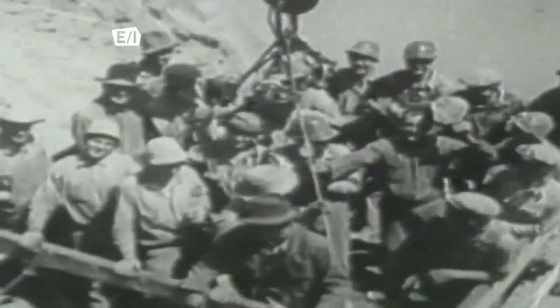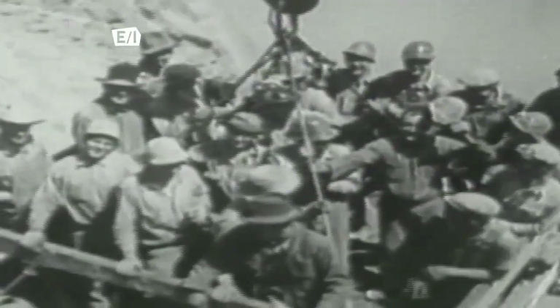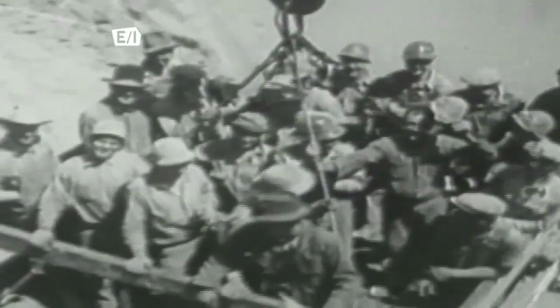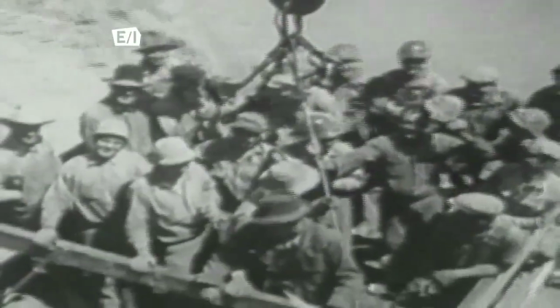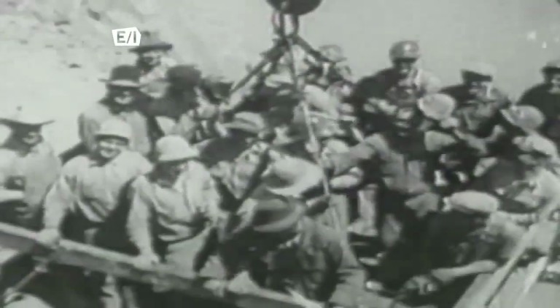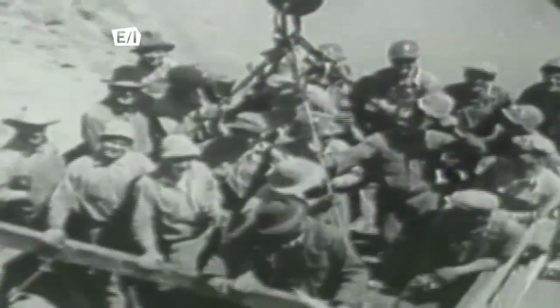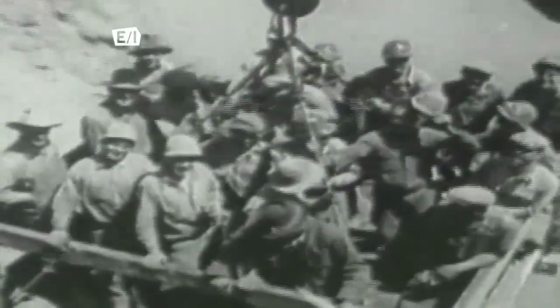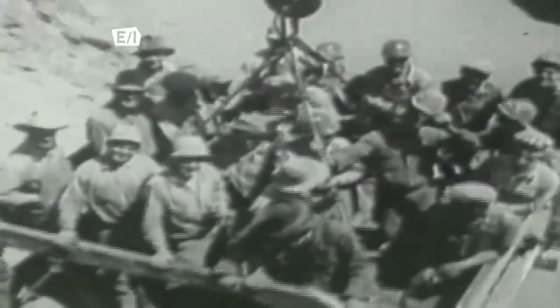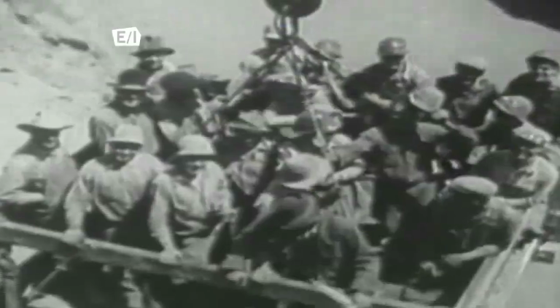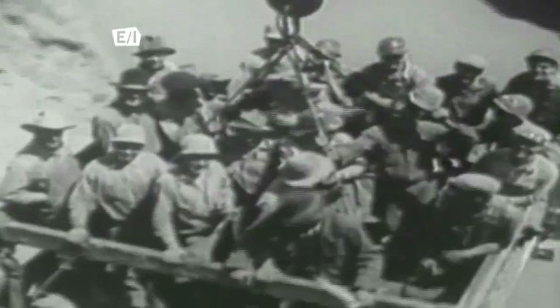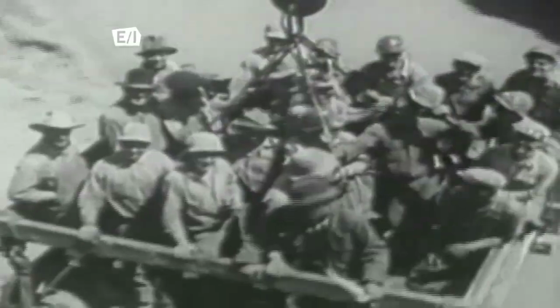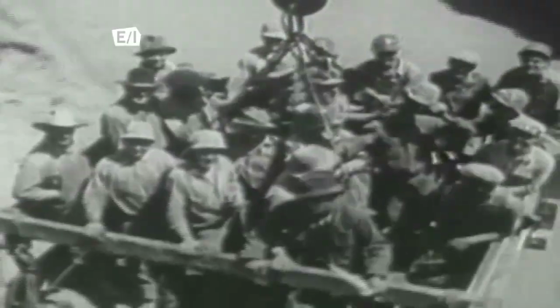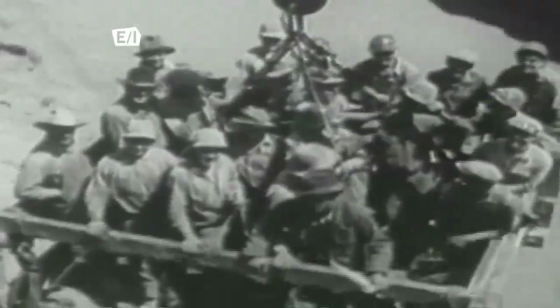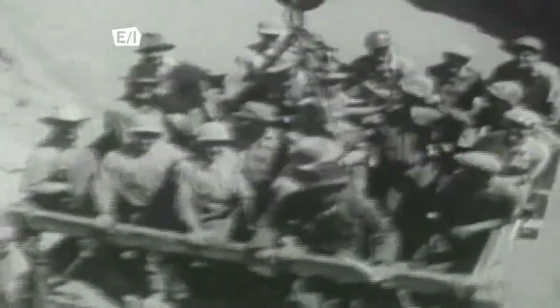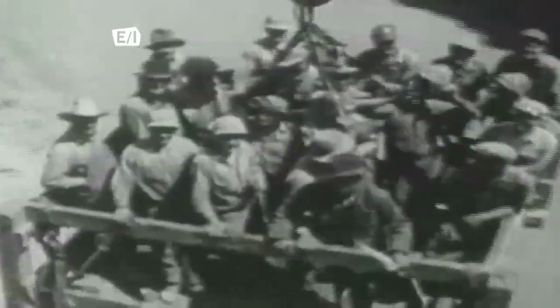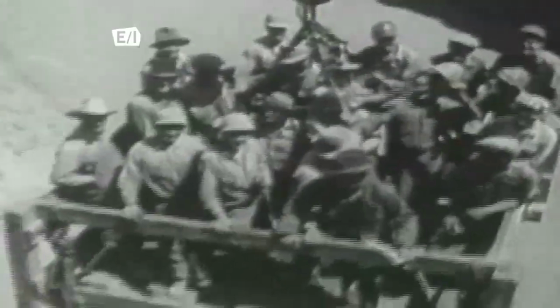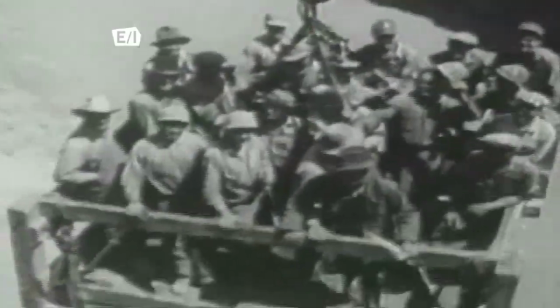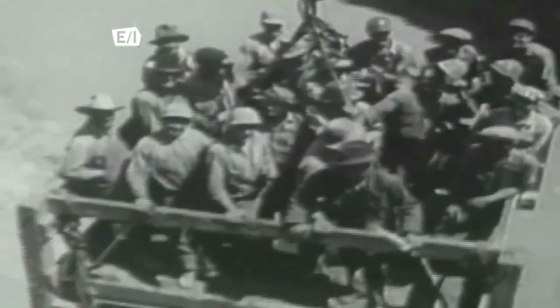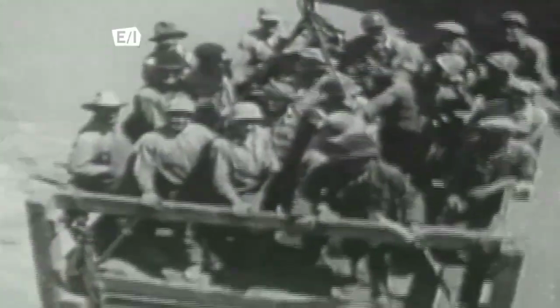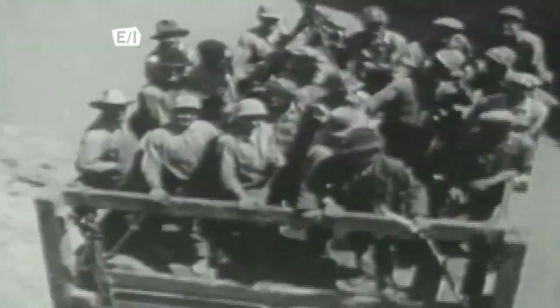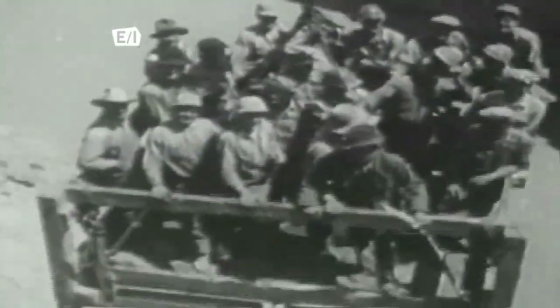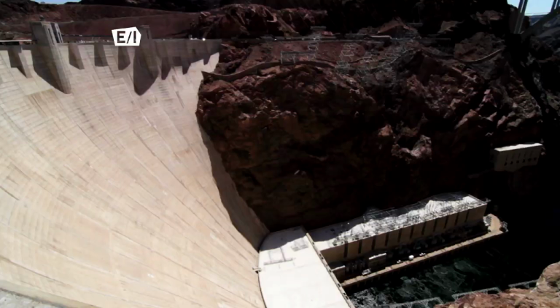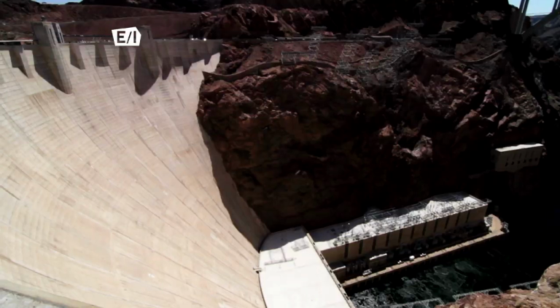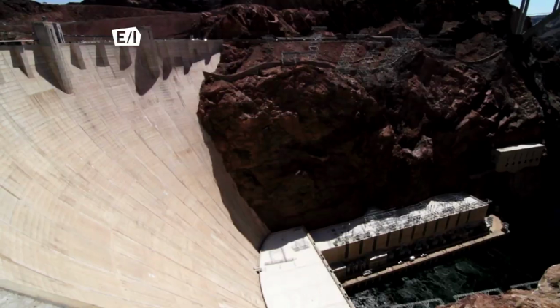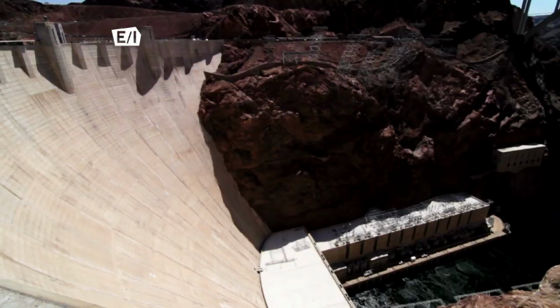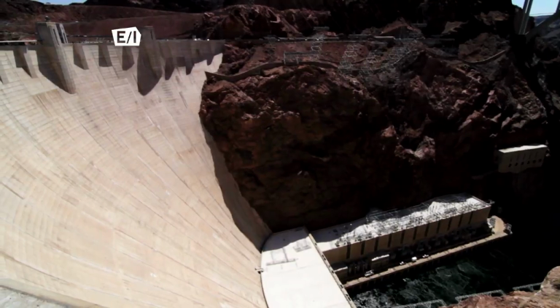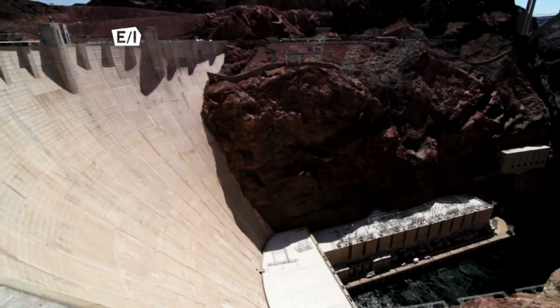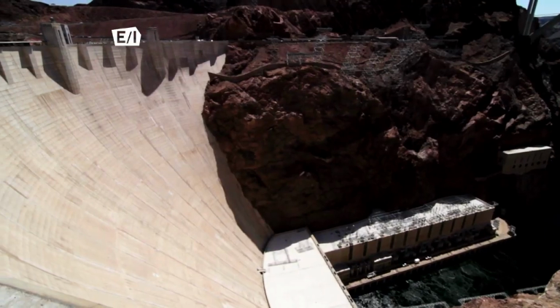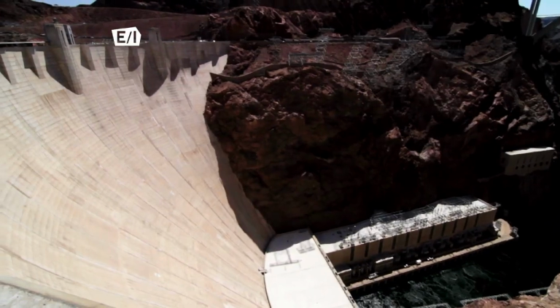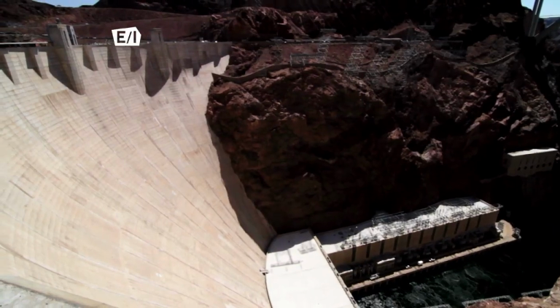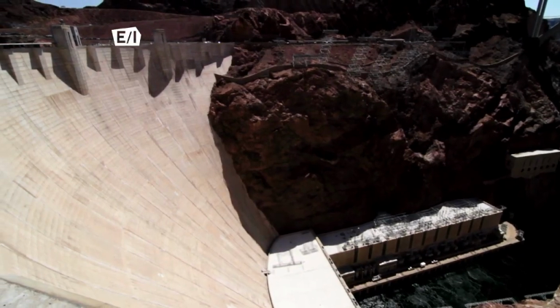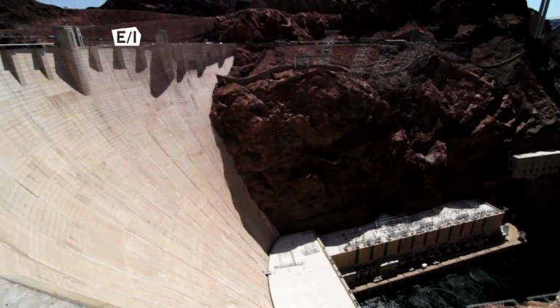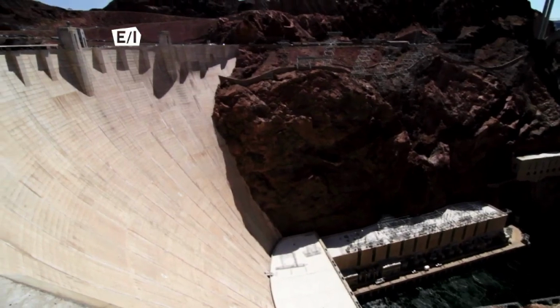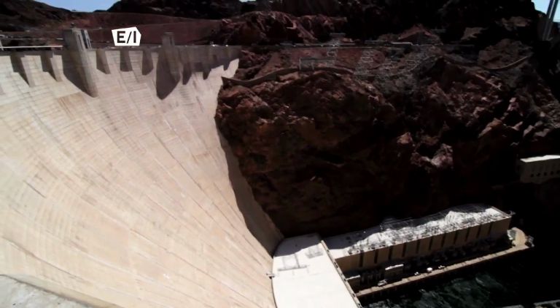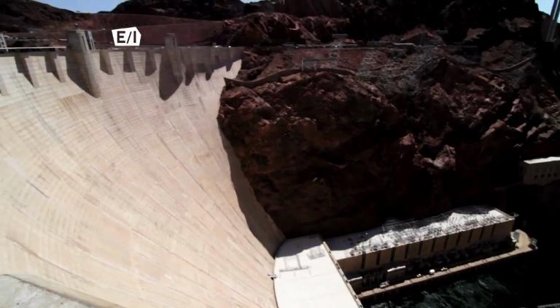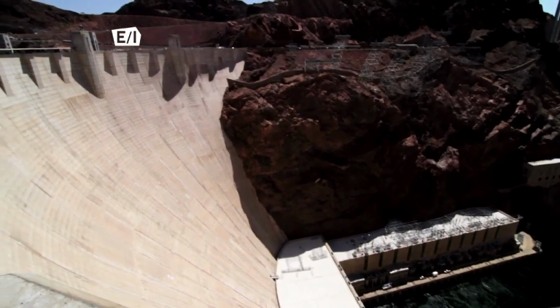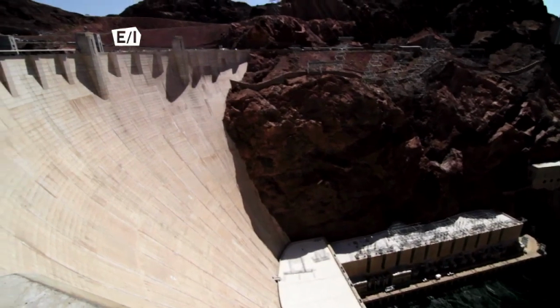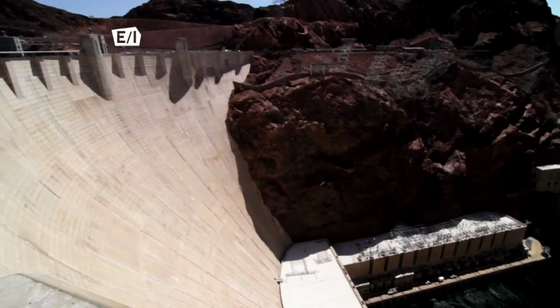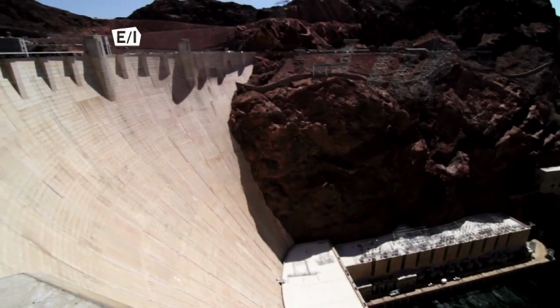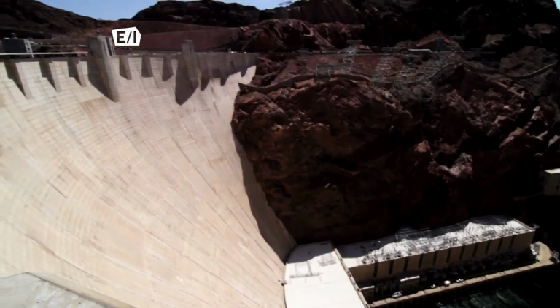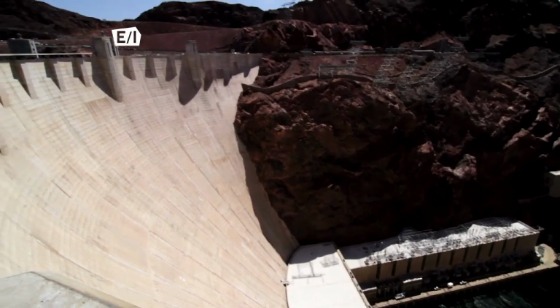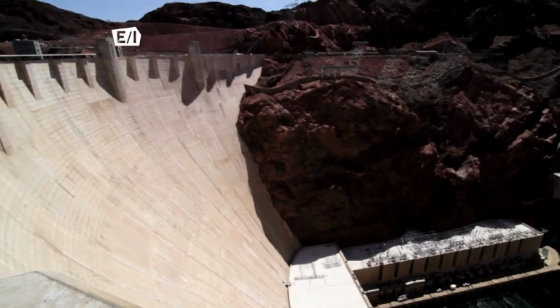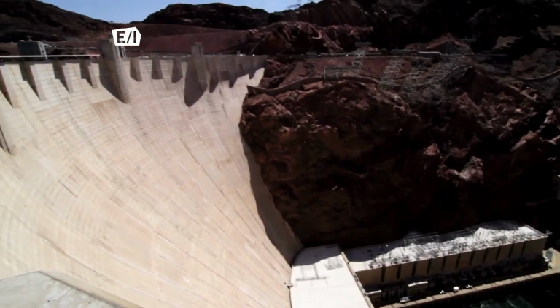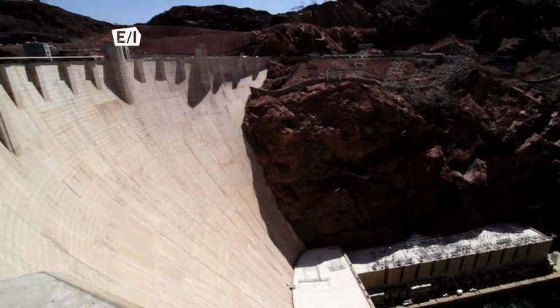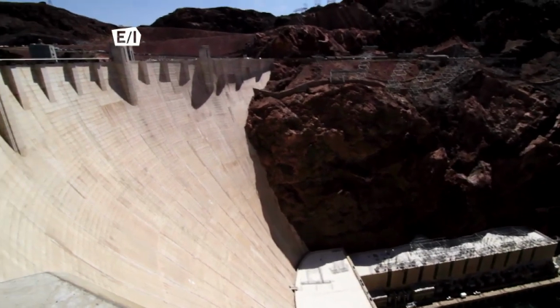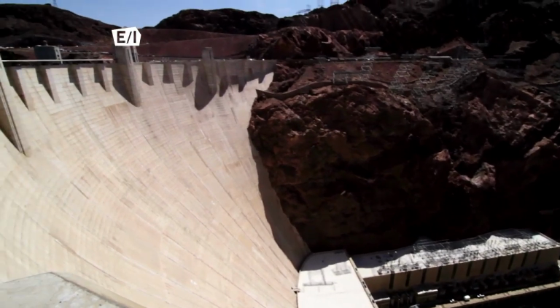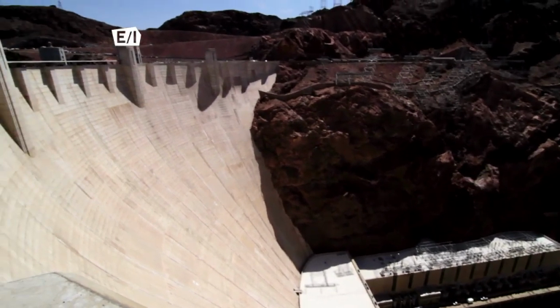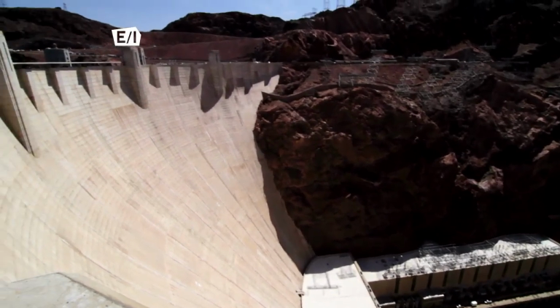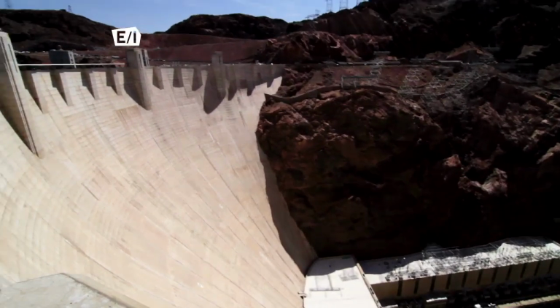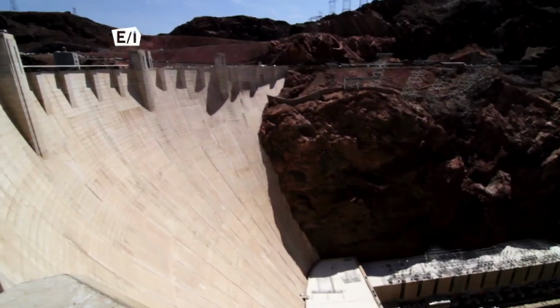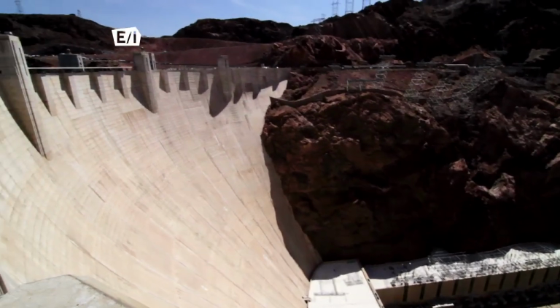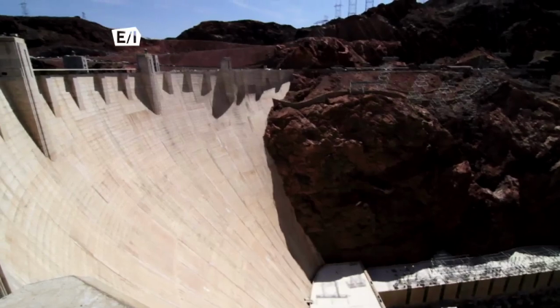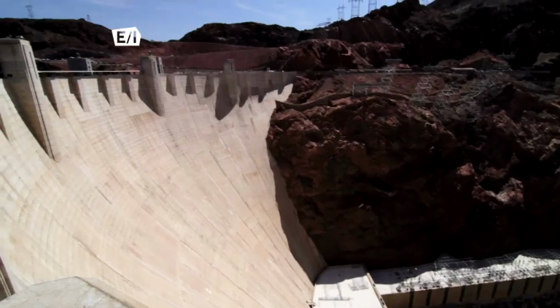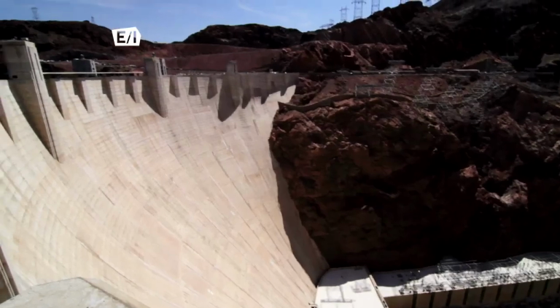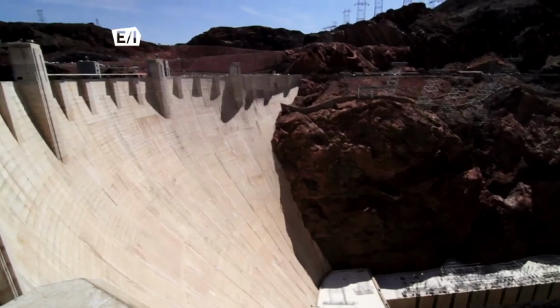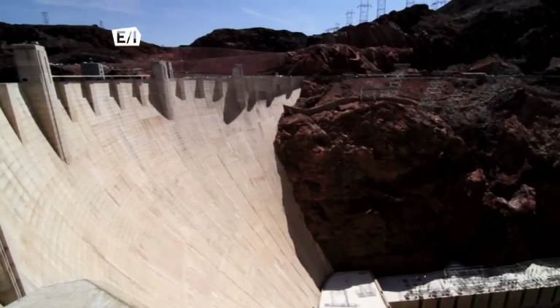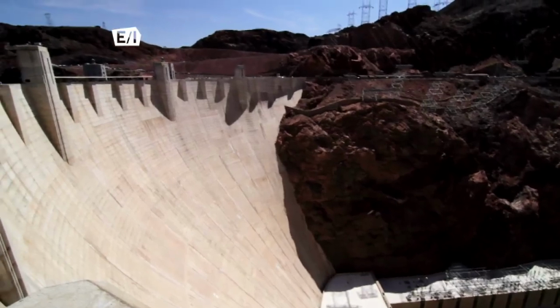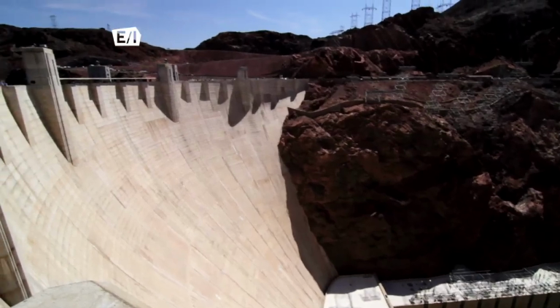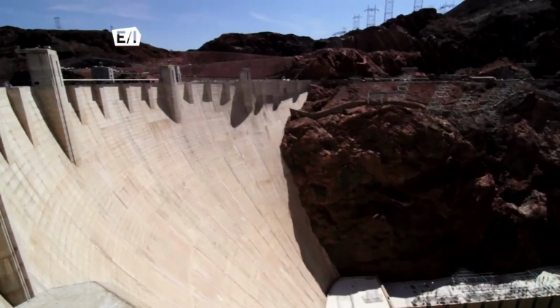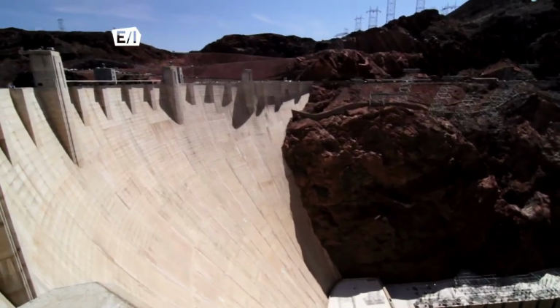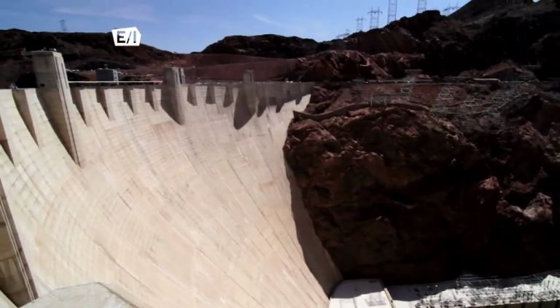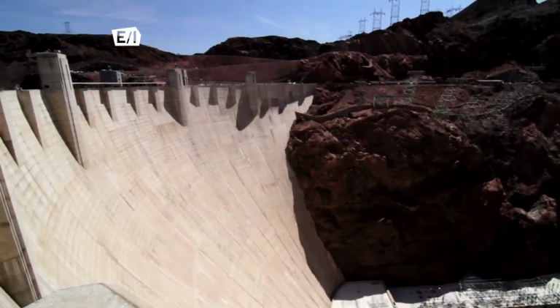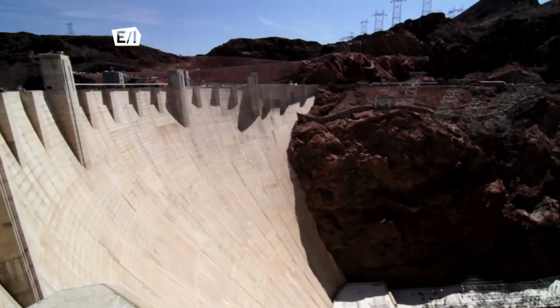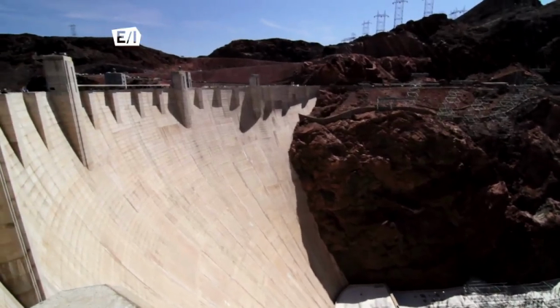So I hope you're not afraid of heights. We're standing atop the most famous dam in the world, Hoover Dam, on today's Travel Through History.